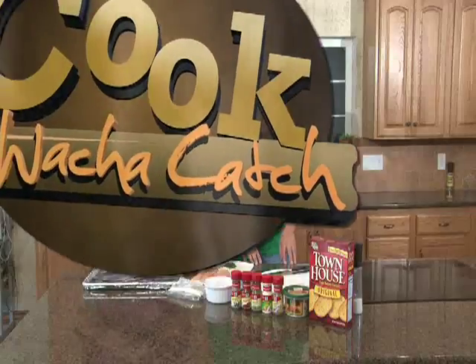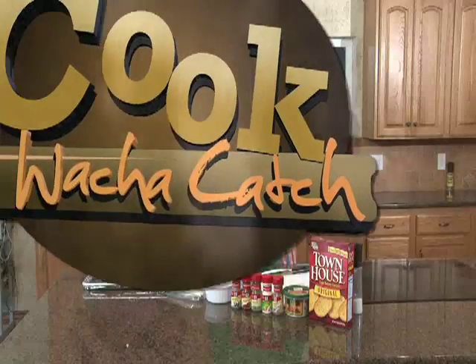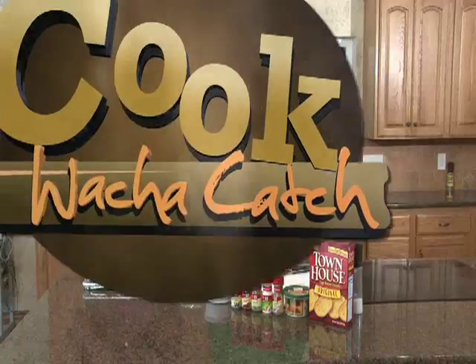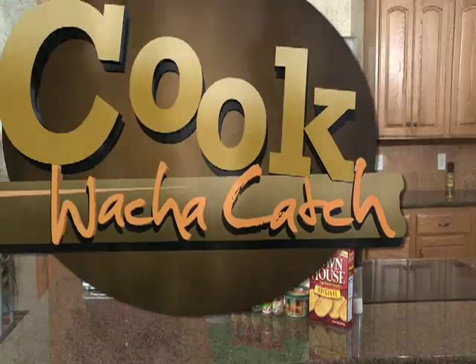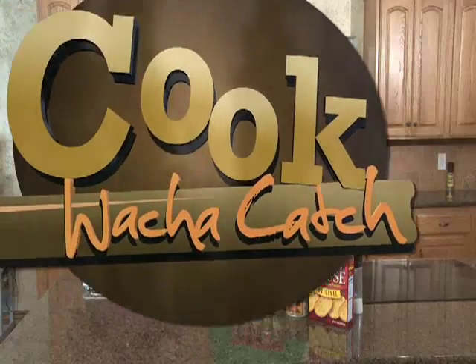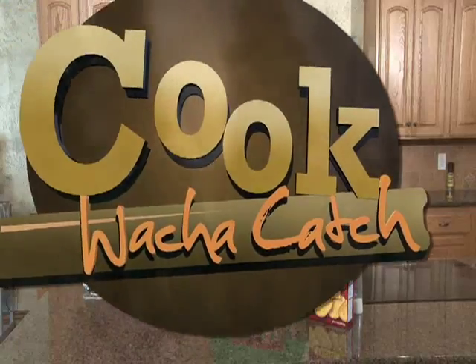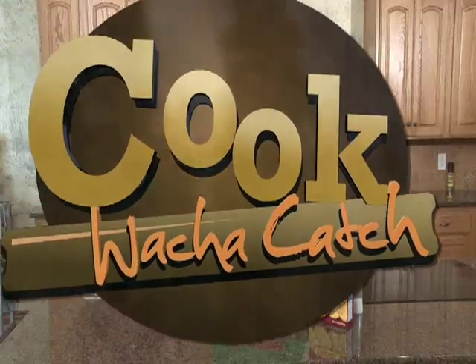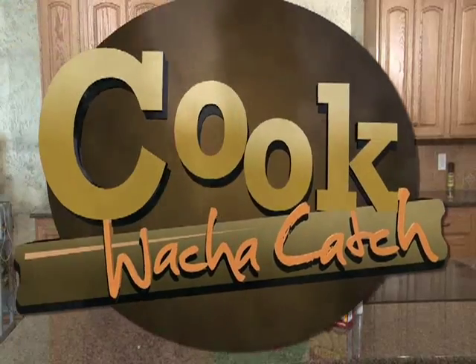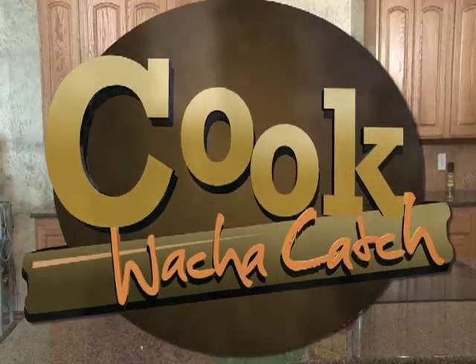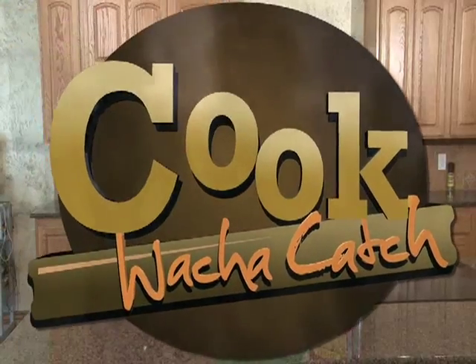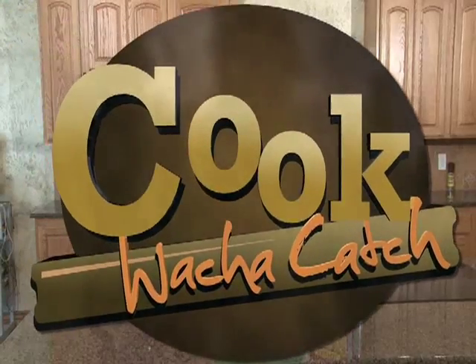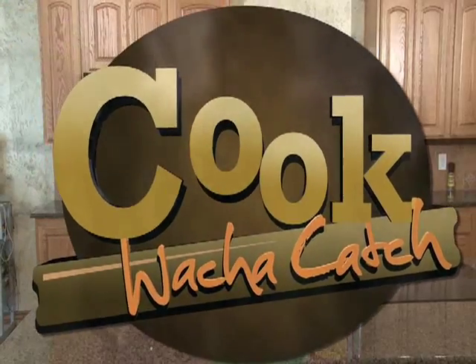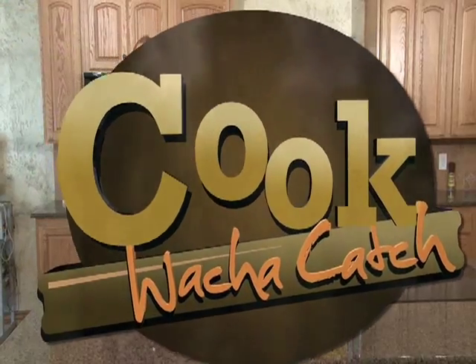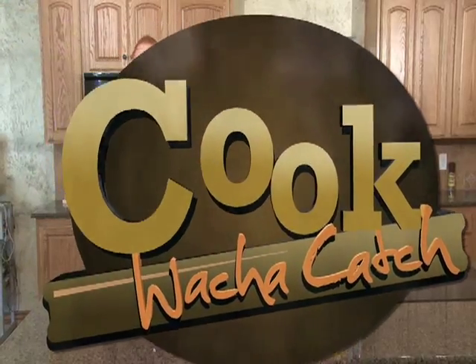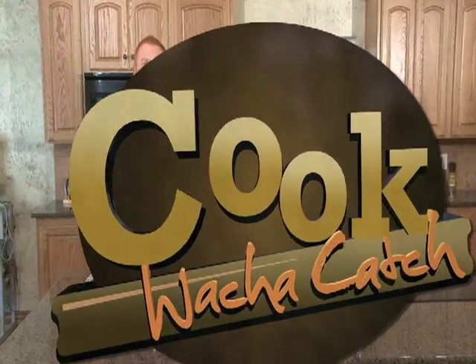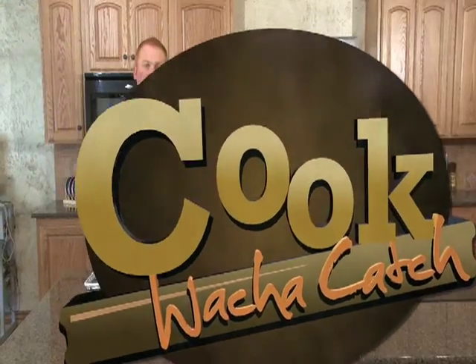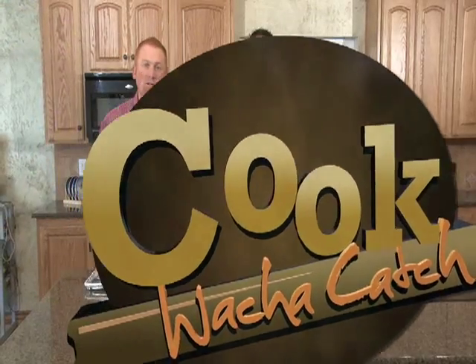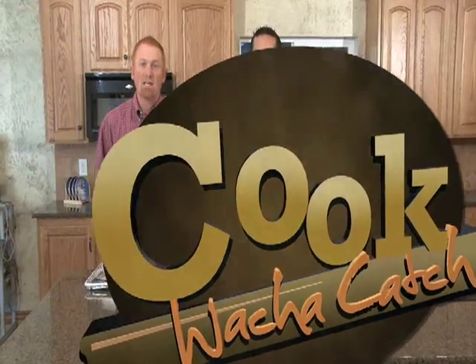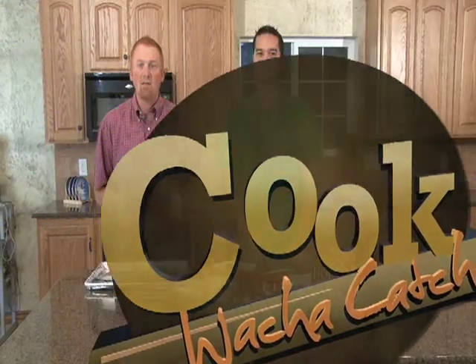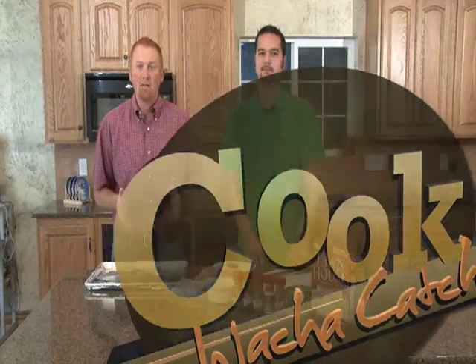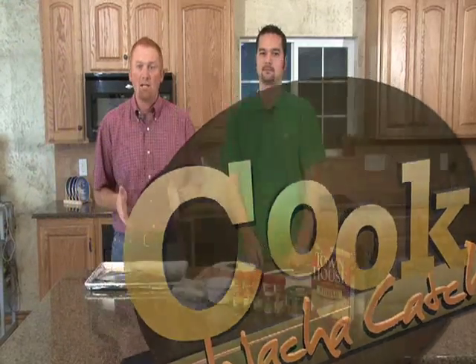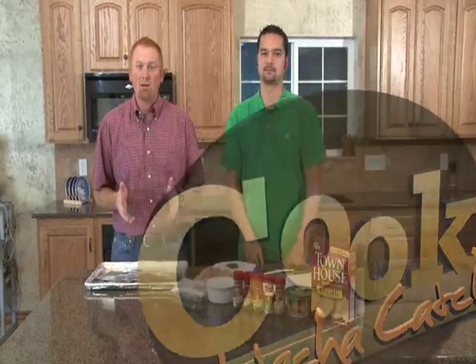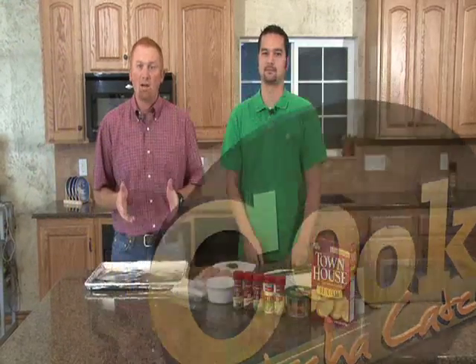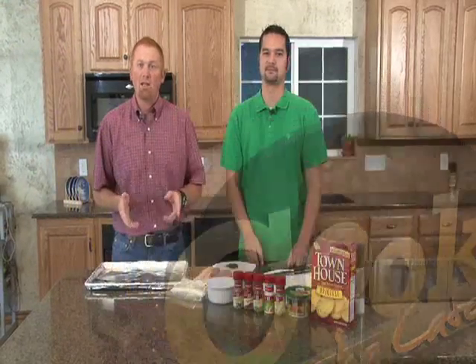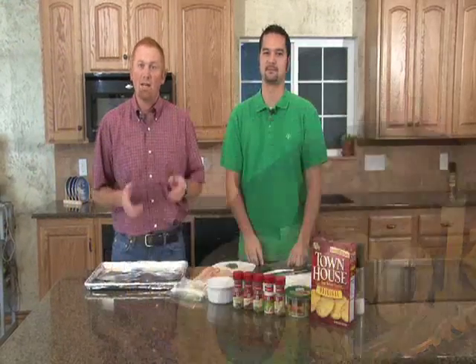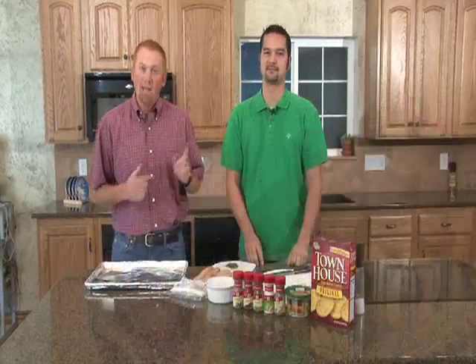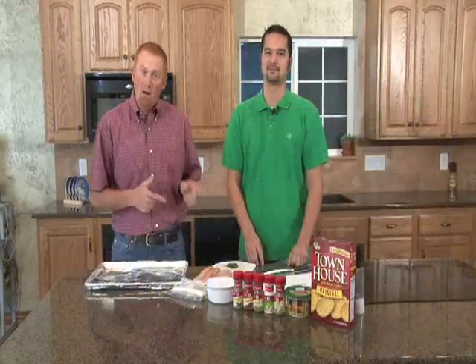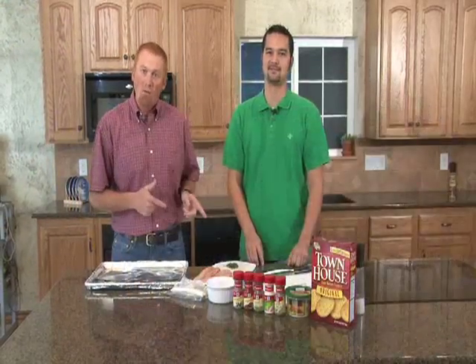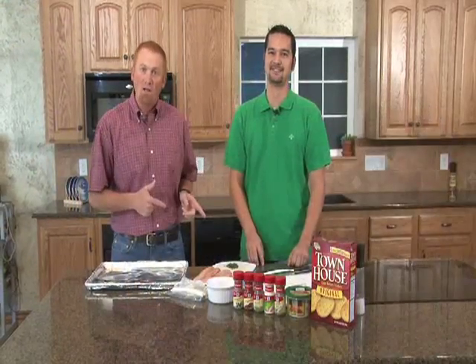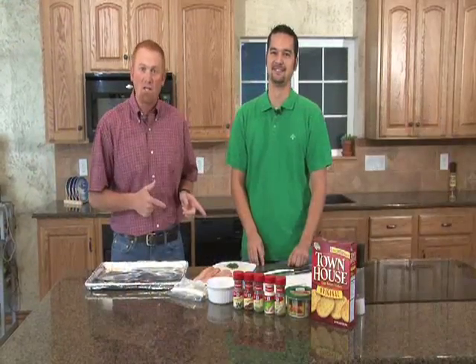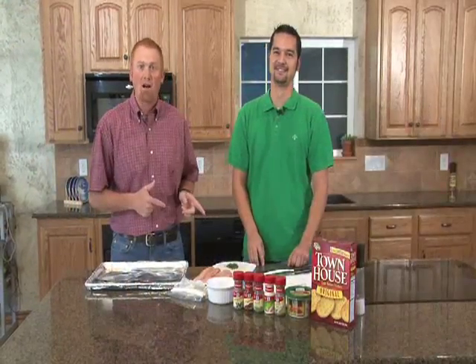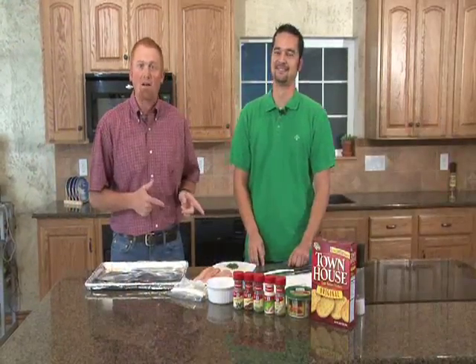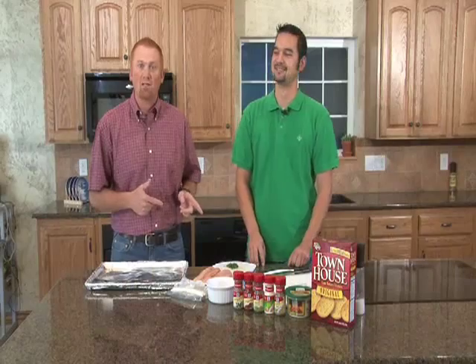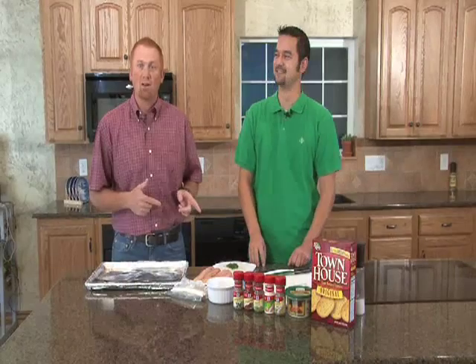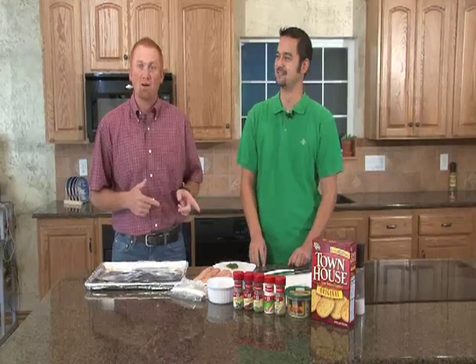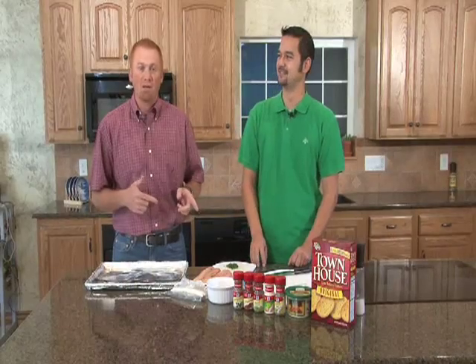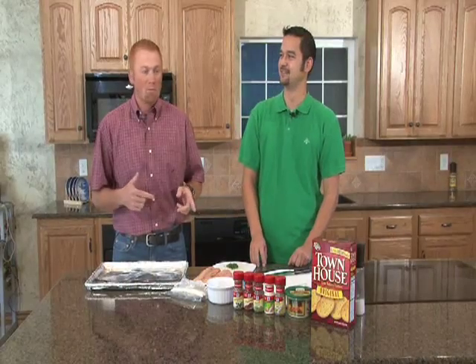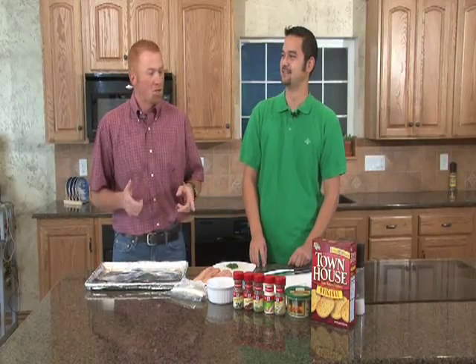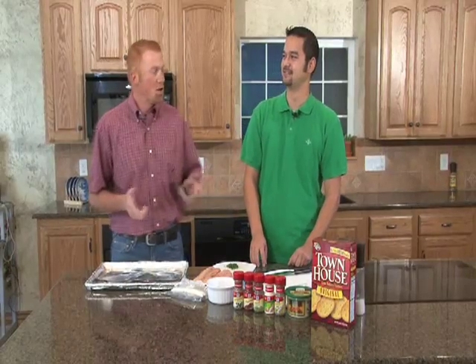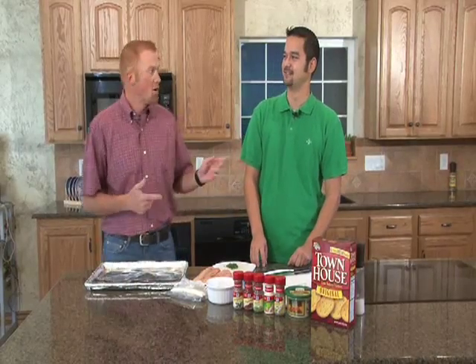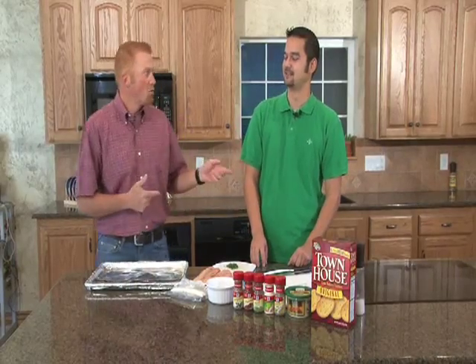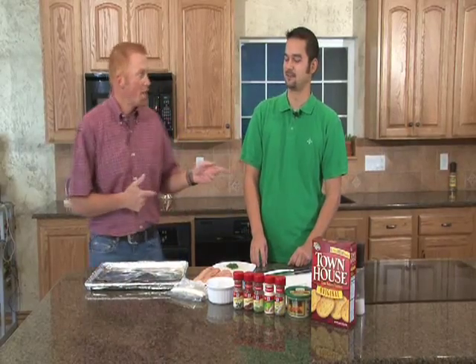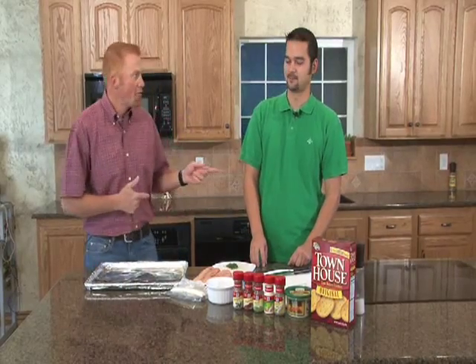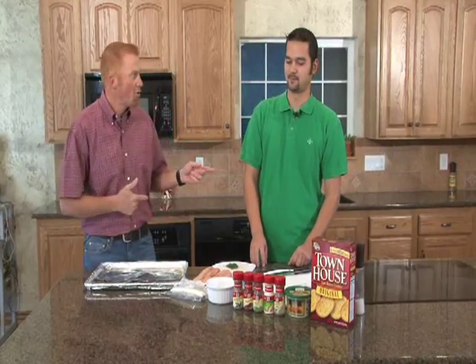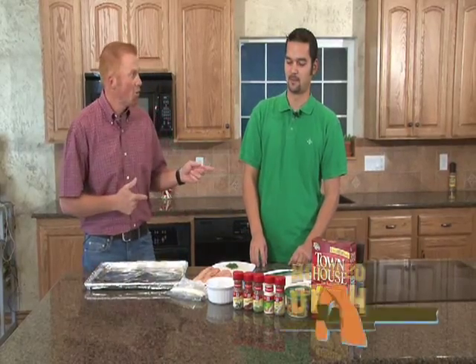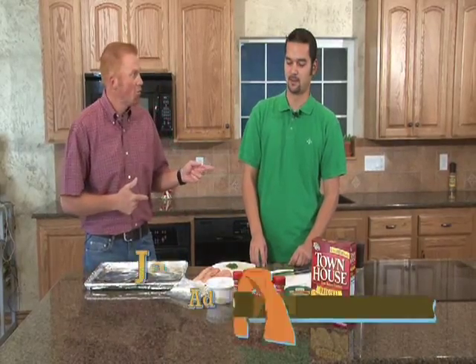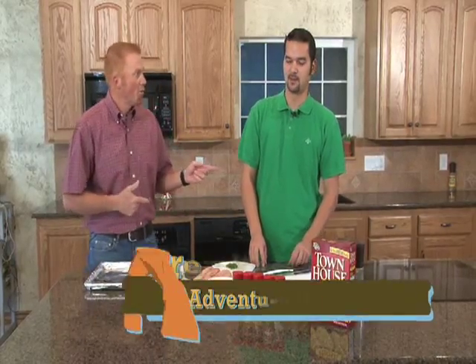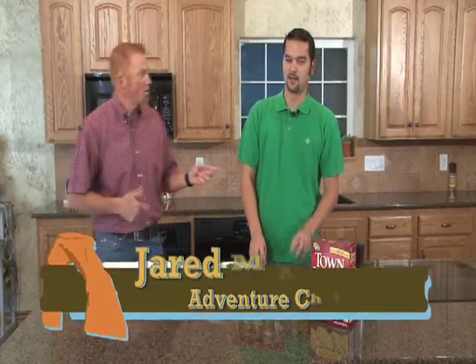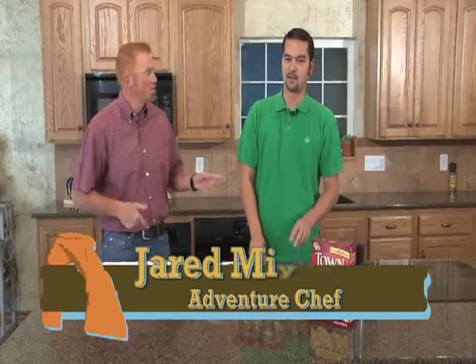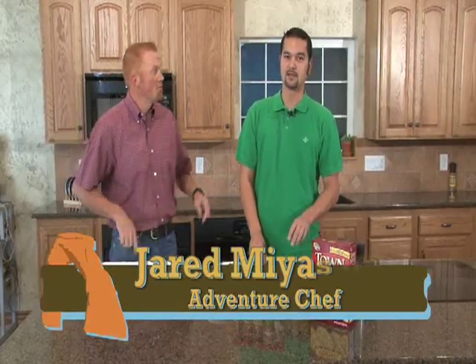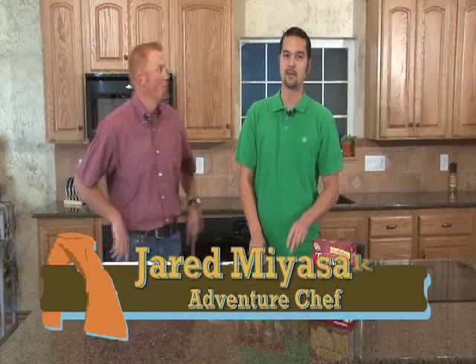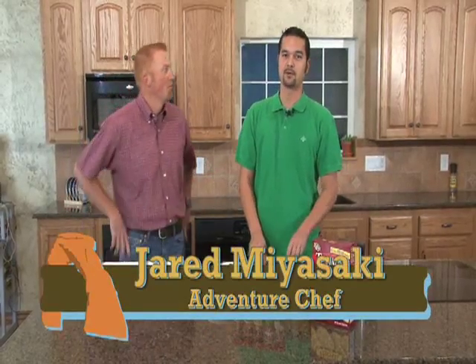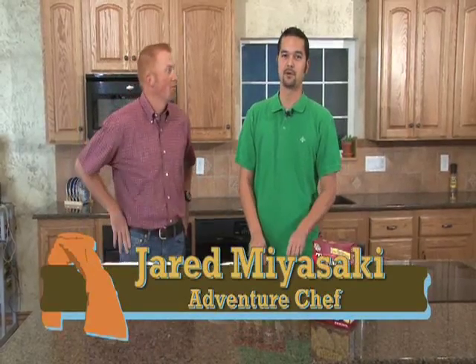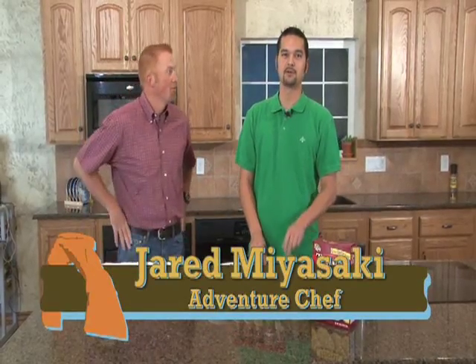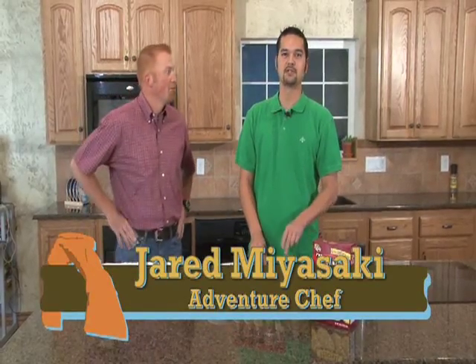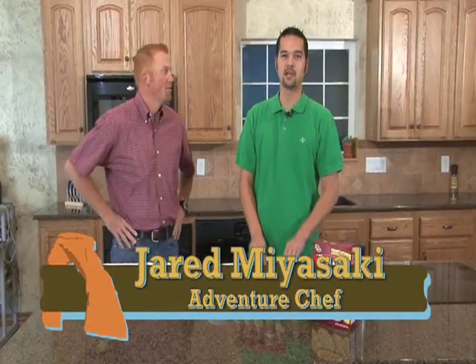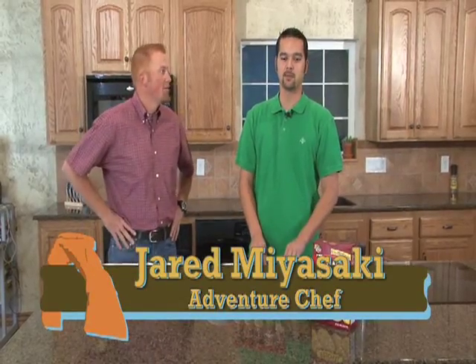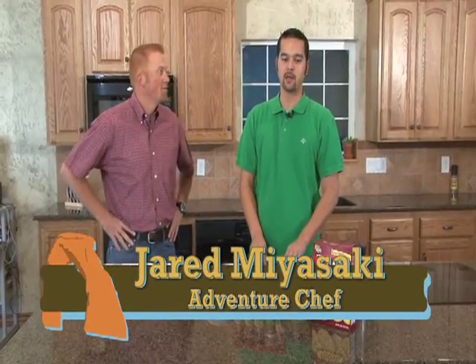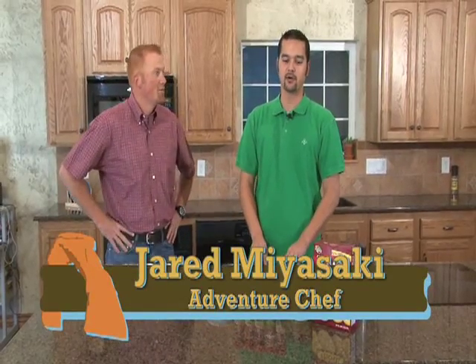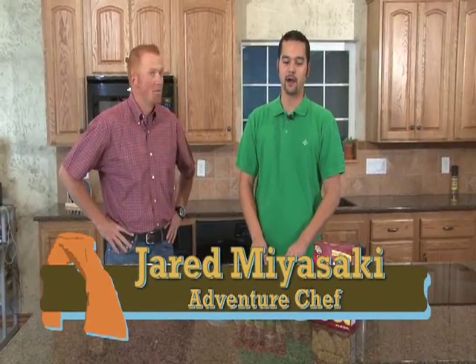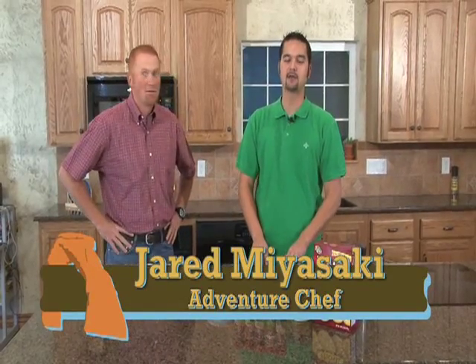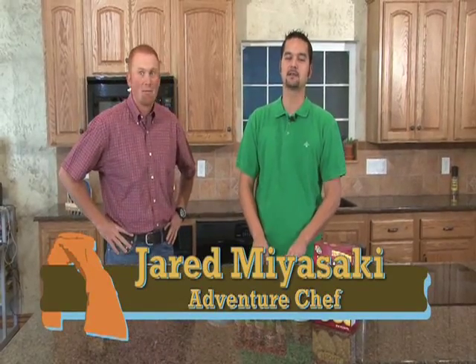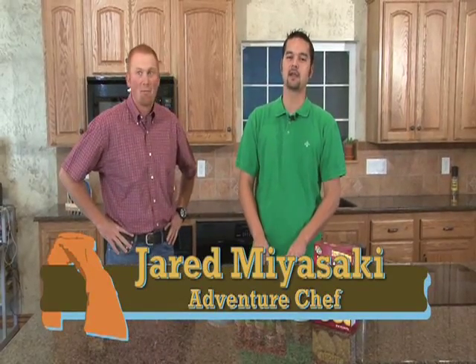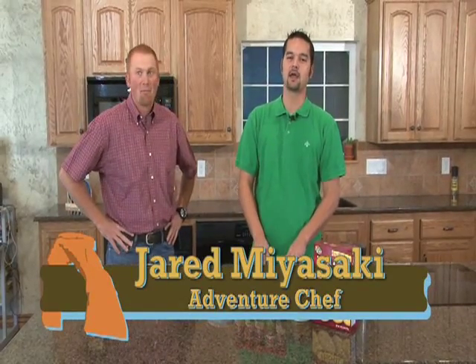Today we're gonna have you licking your TV screen to get at what Jared's cooking. Today we're doing shake and bake grouse, and we're gonna try to keep it as simple and easy as possible.